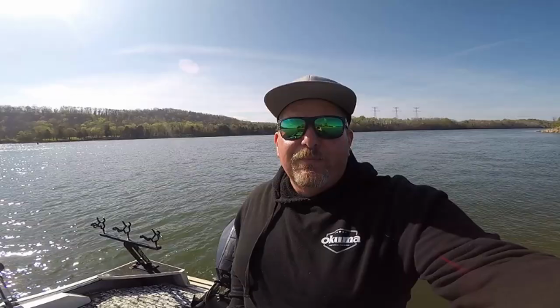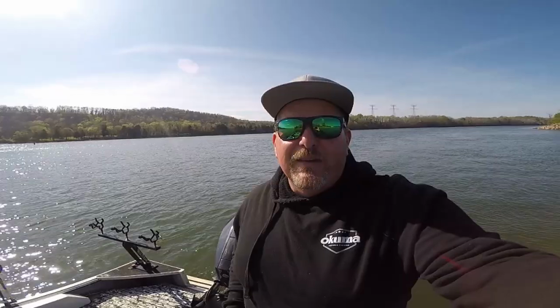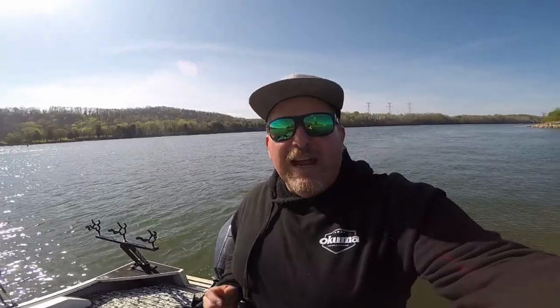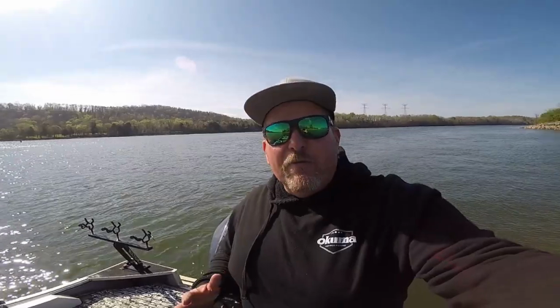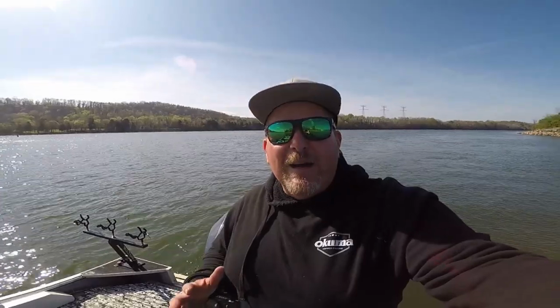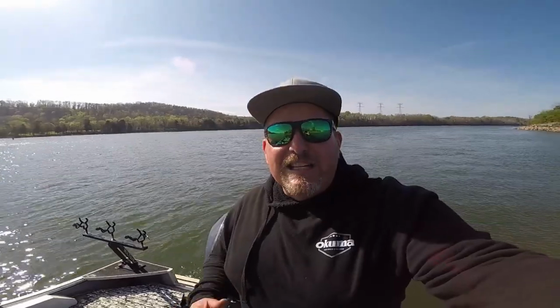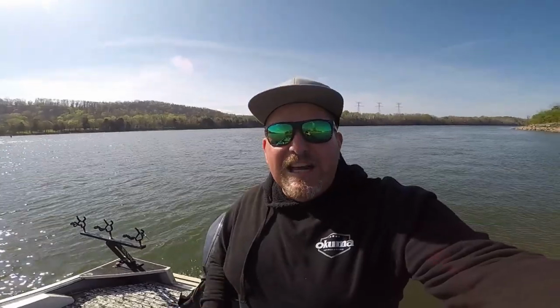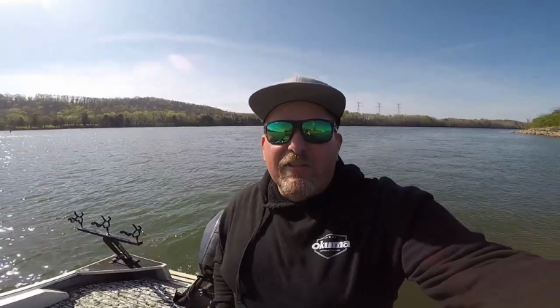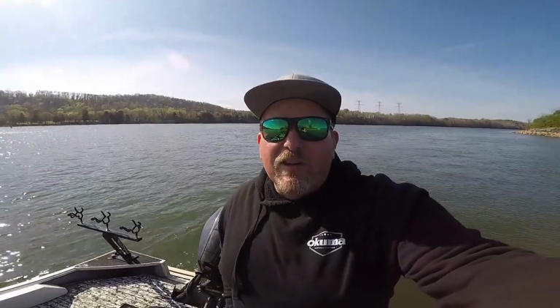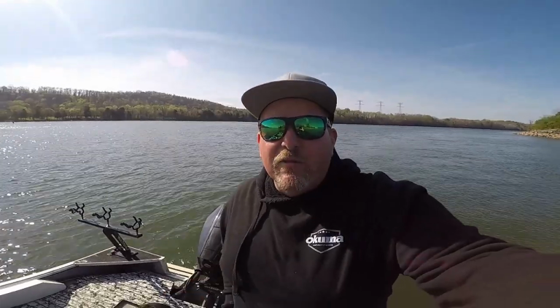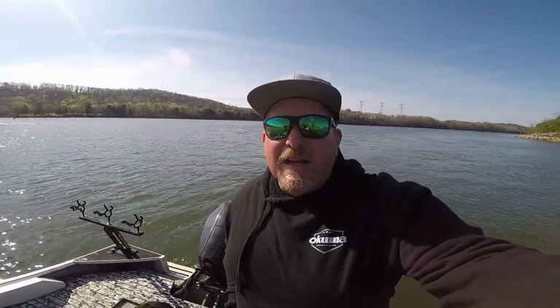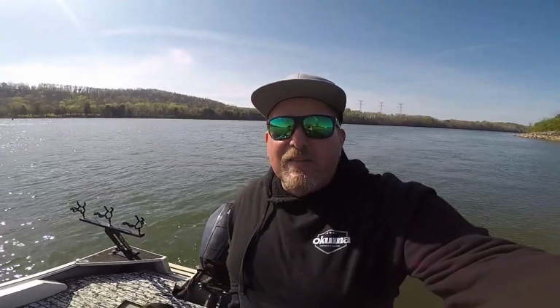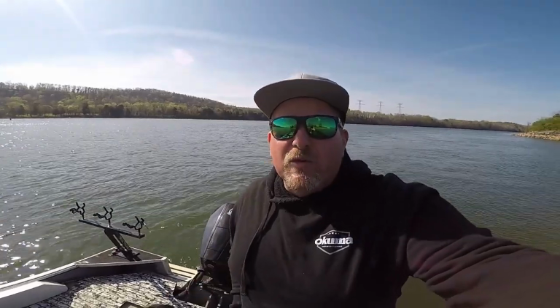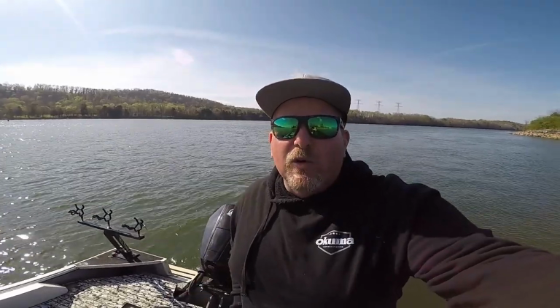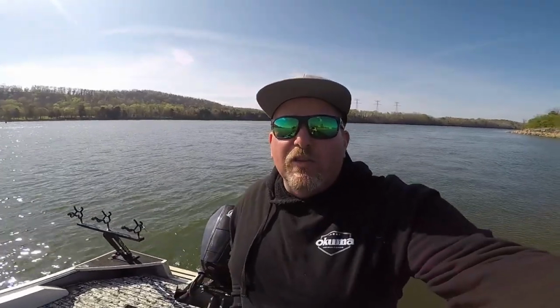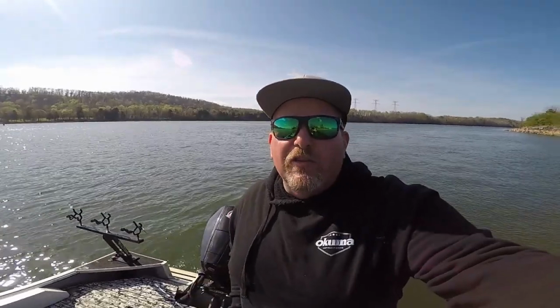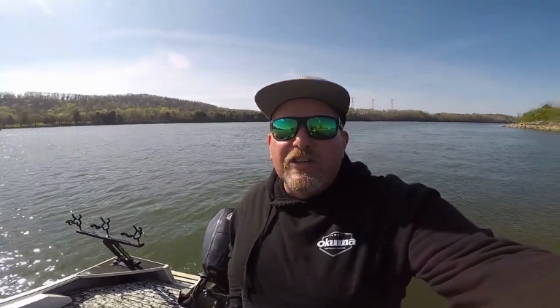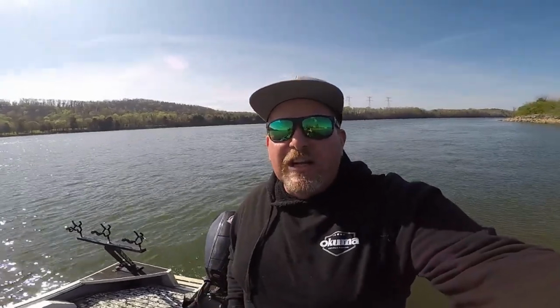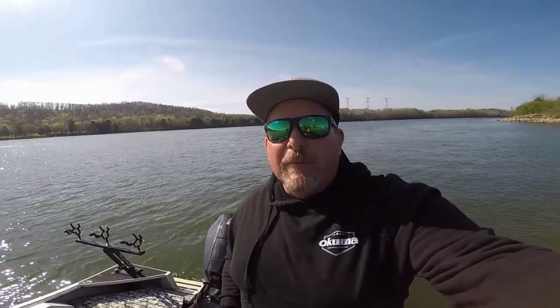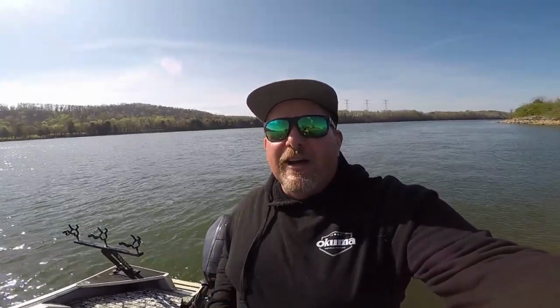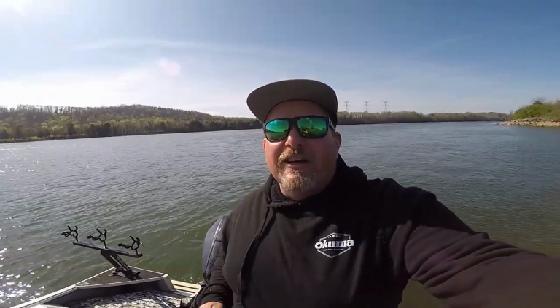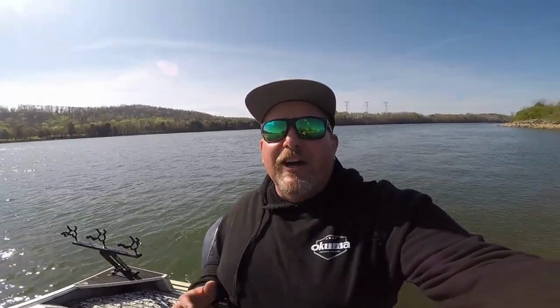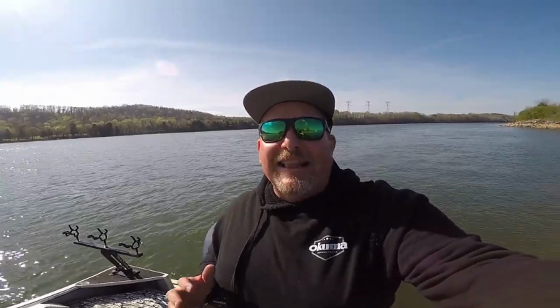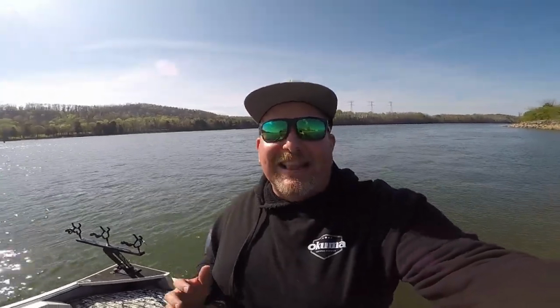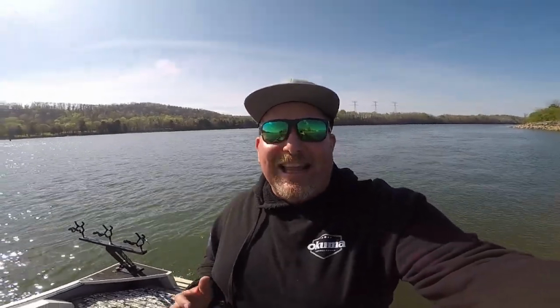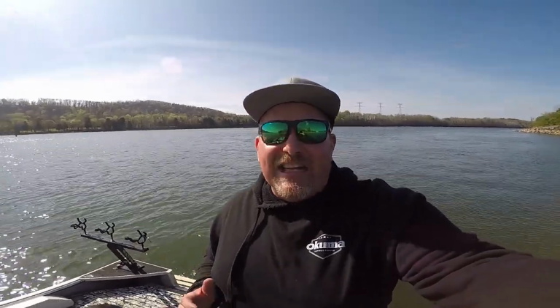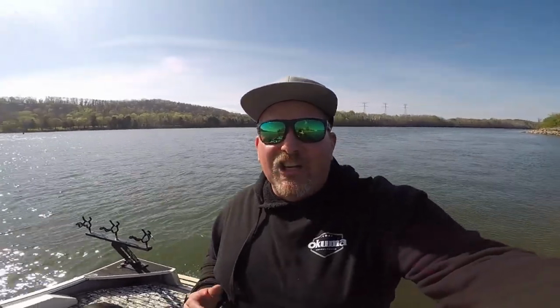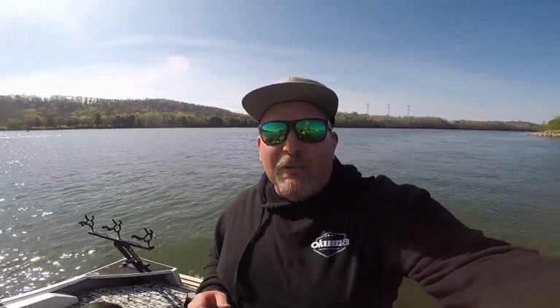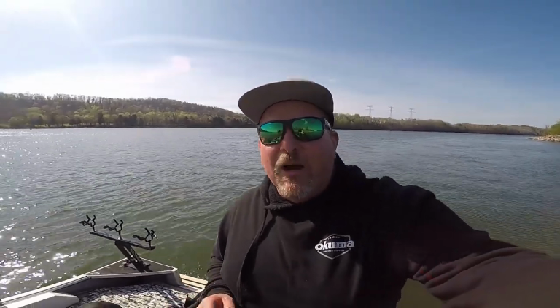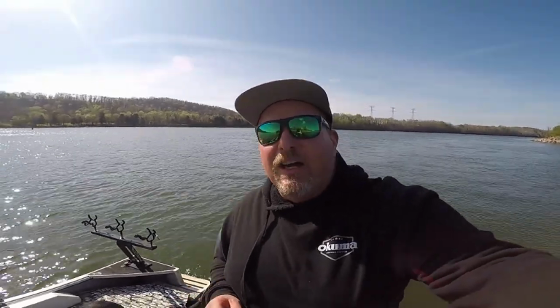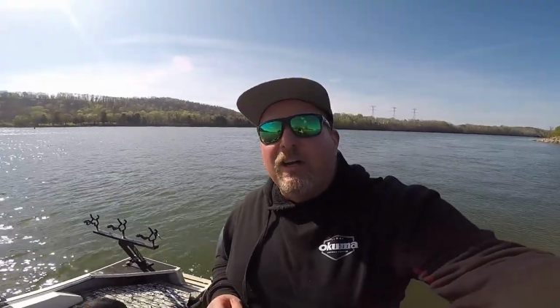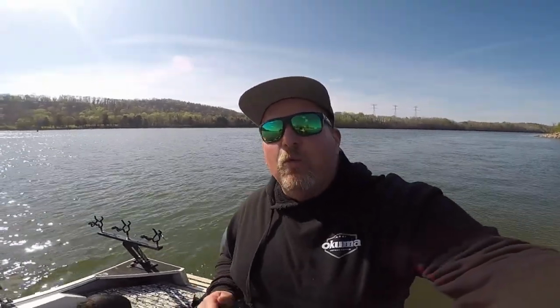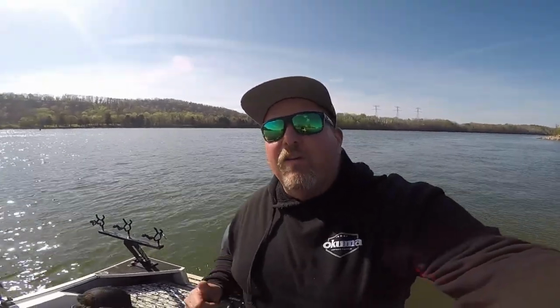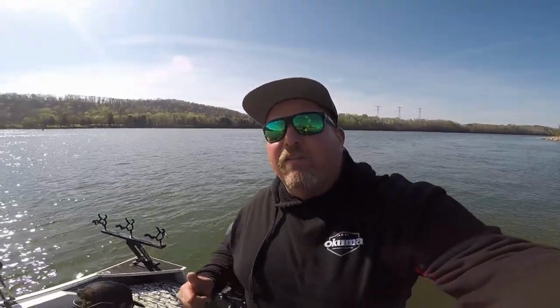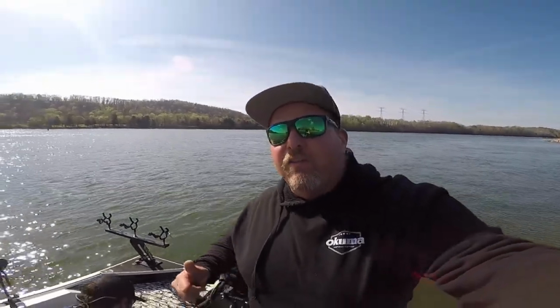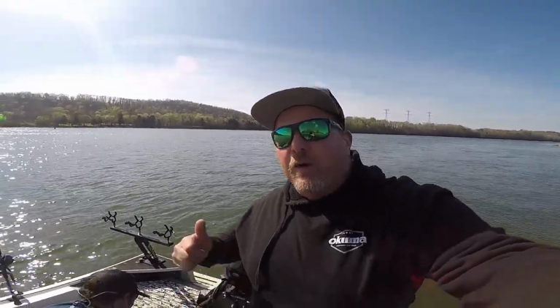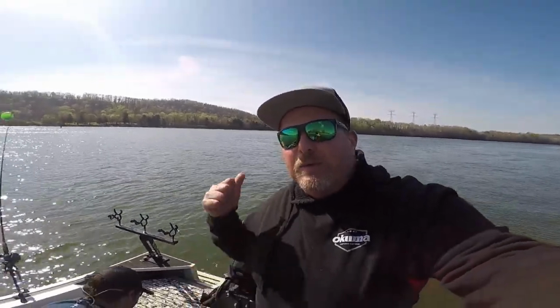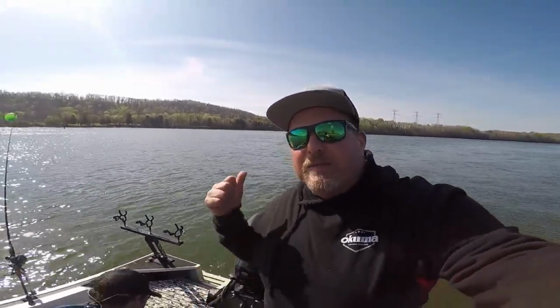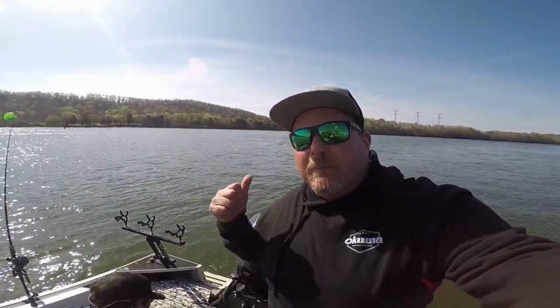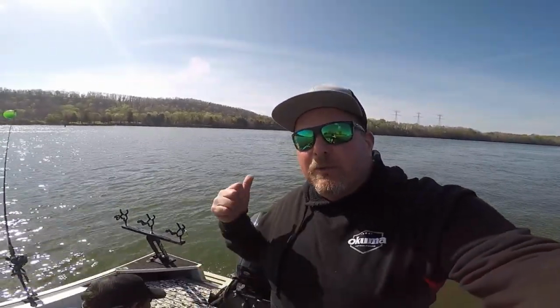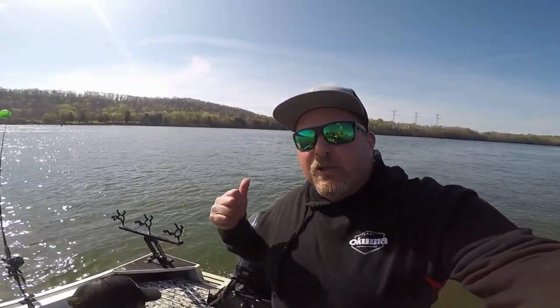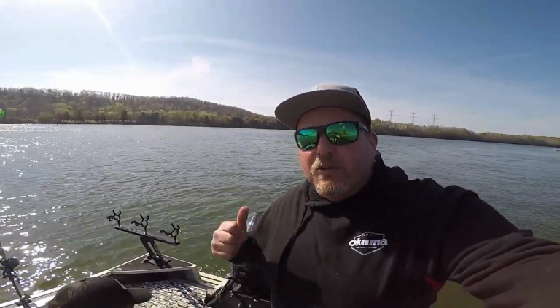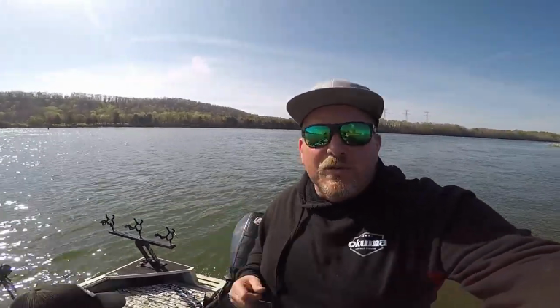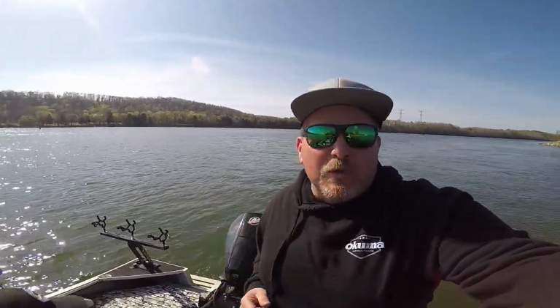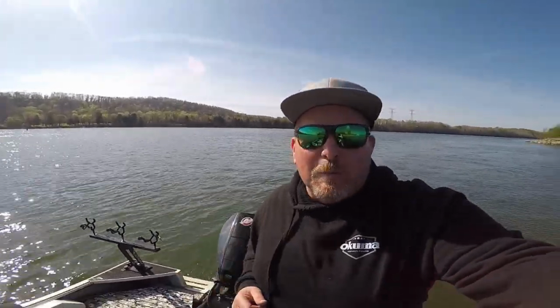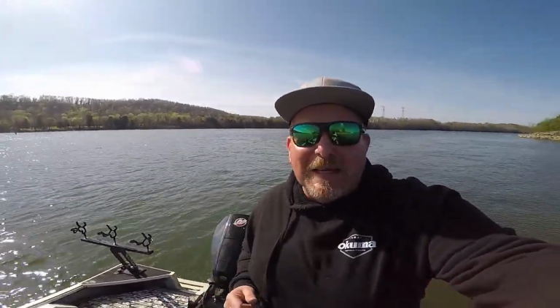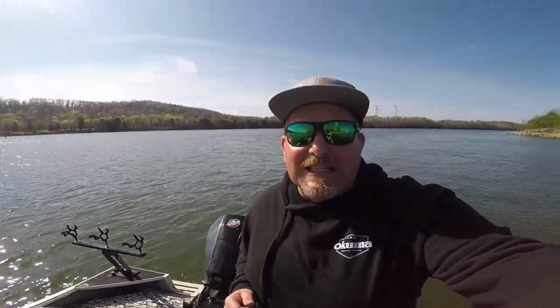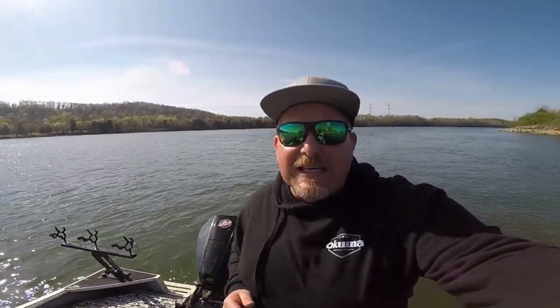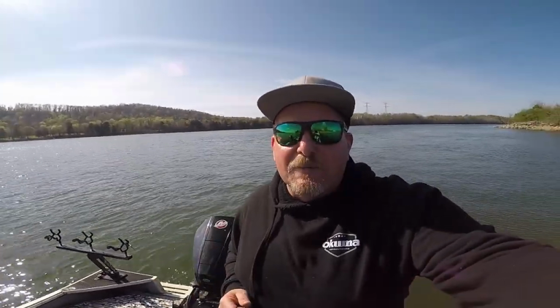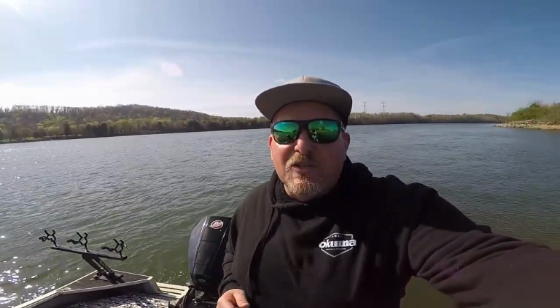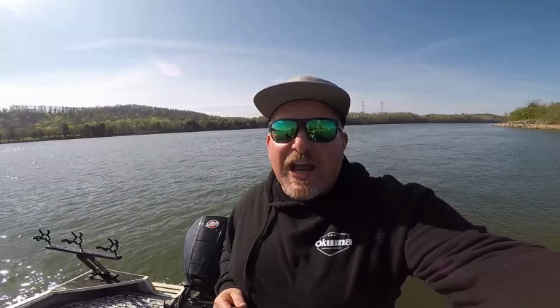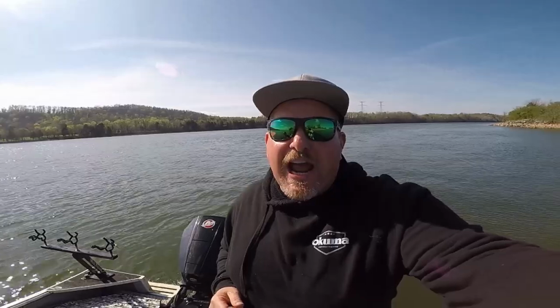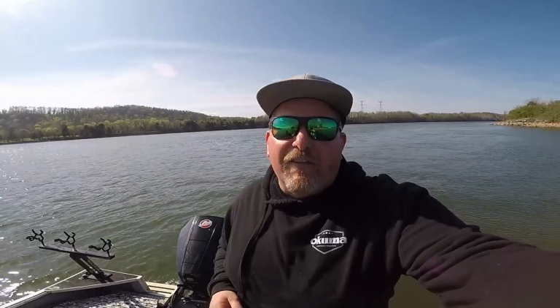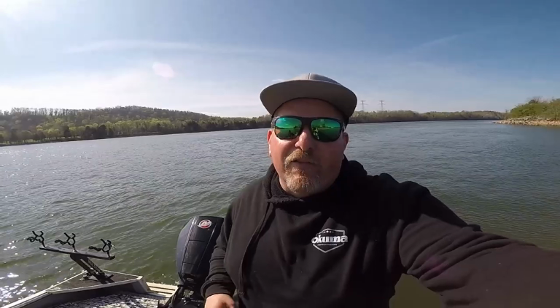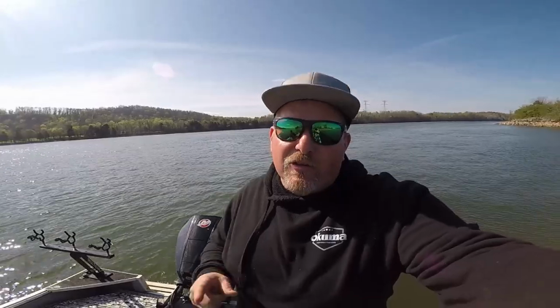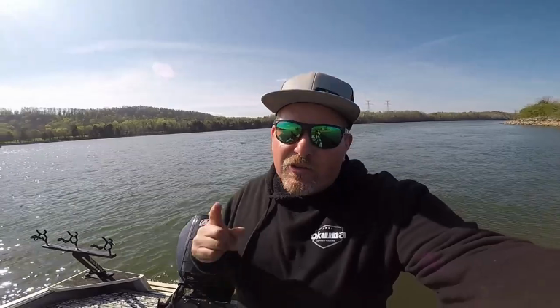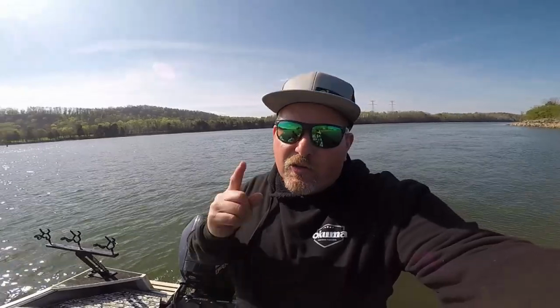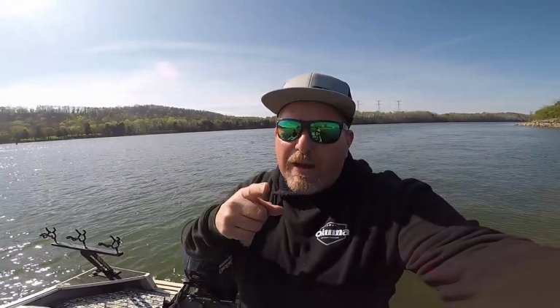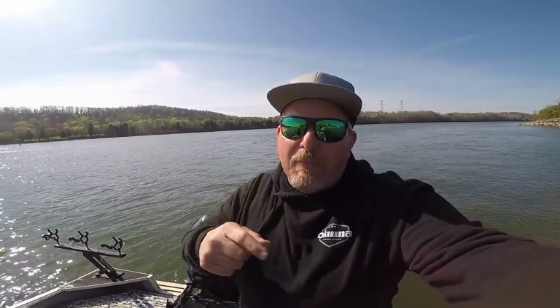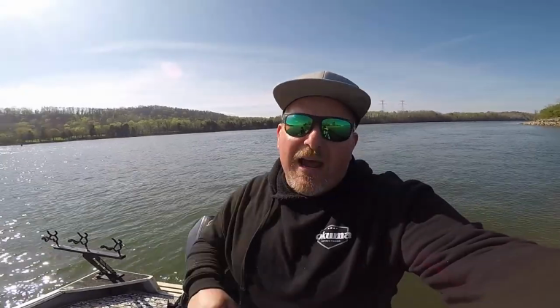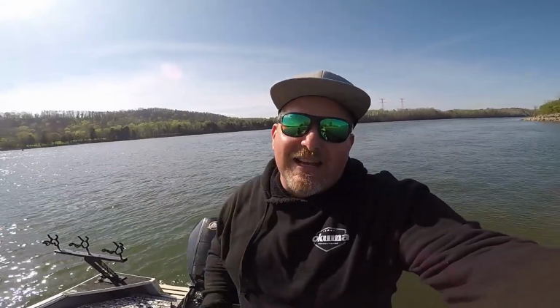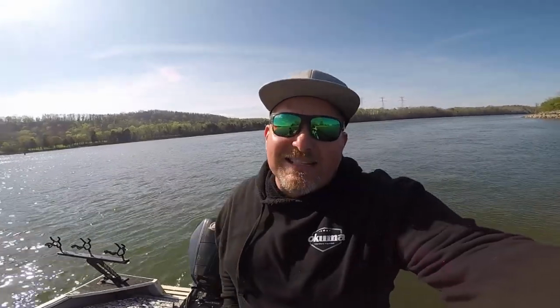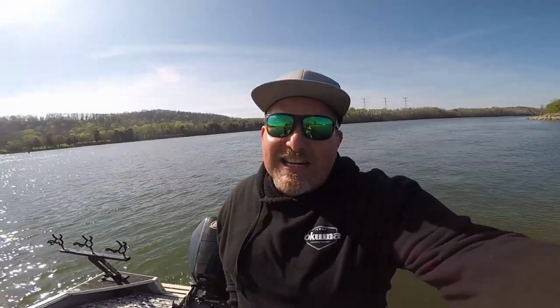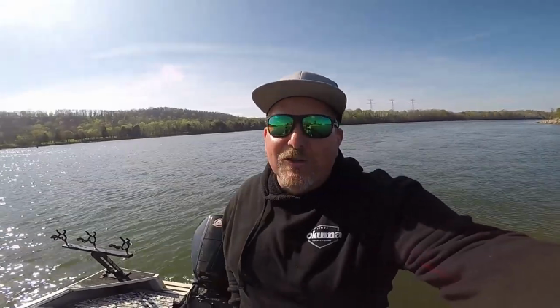Hey everybody, Davey here from Davey's World Fishing. I'm out here on Lake Chickamauga. We're floating some balloons with big skipjack for striped bass. Stay tuned.